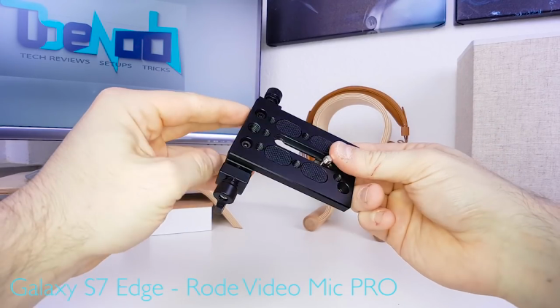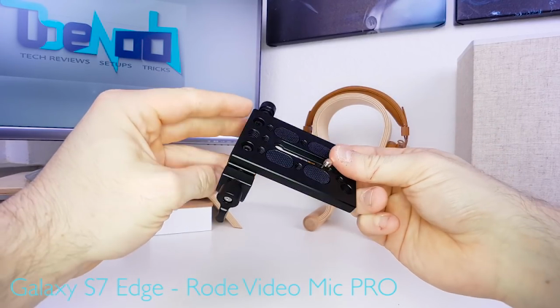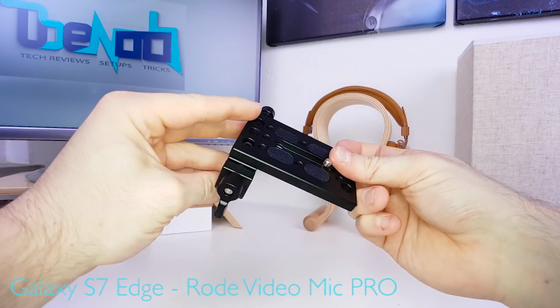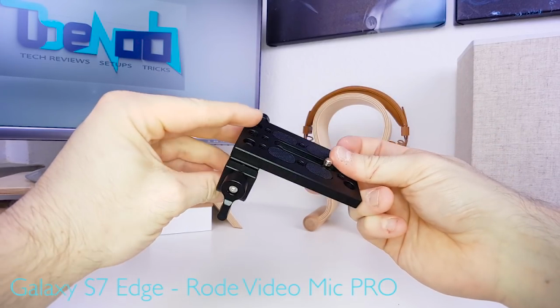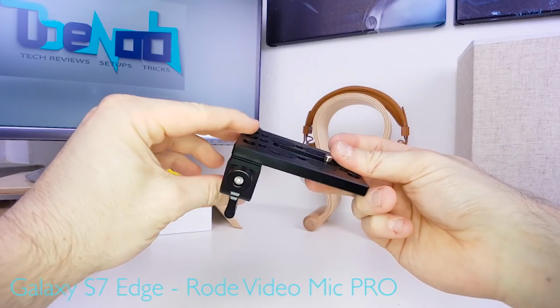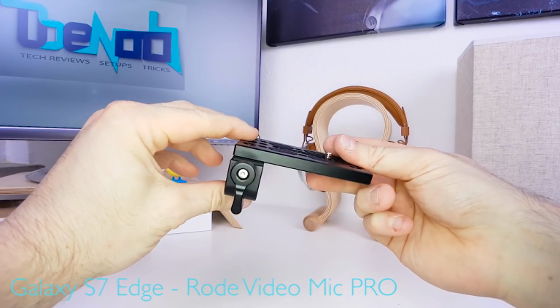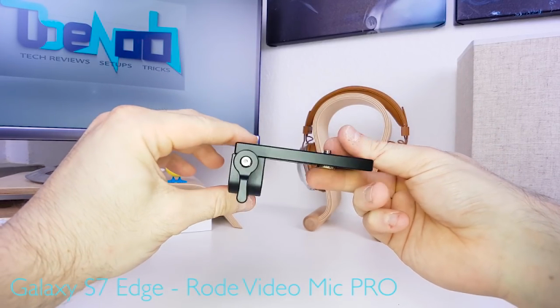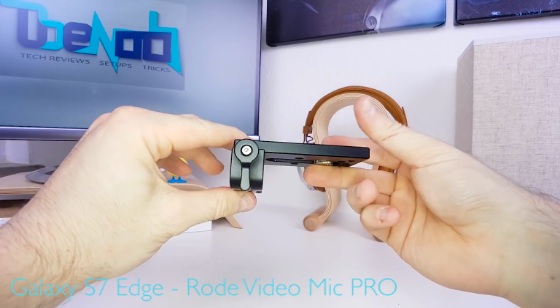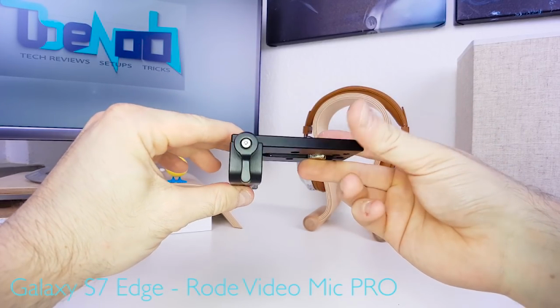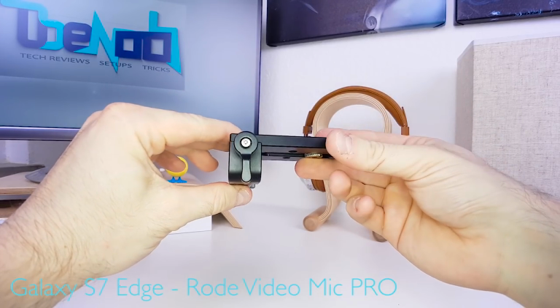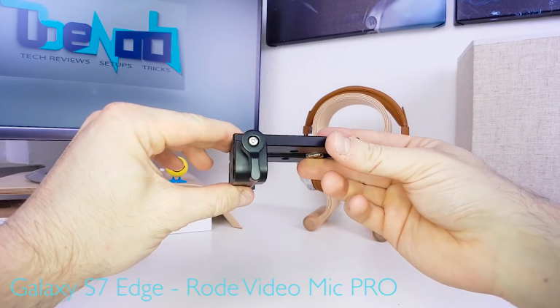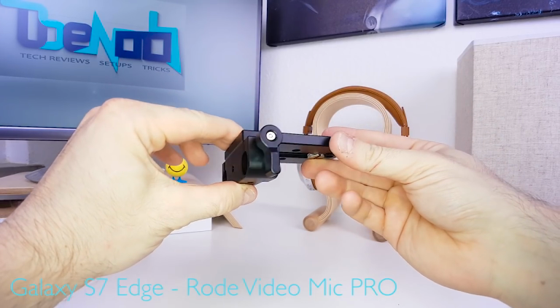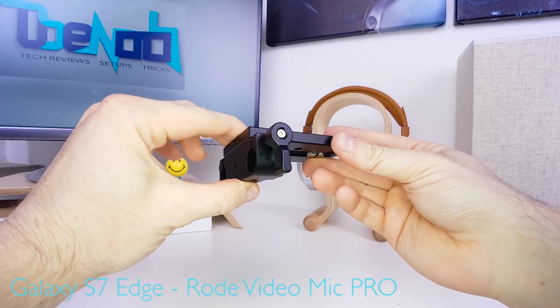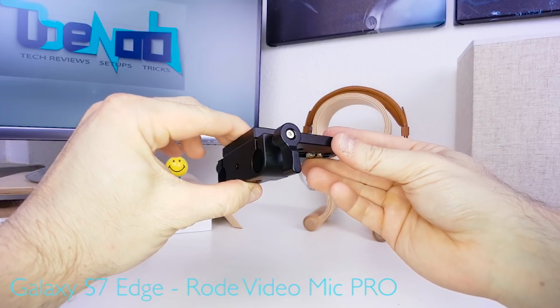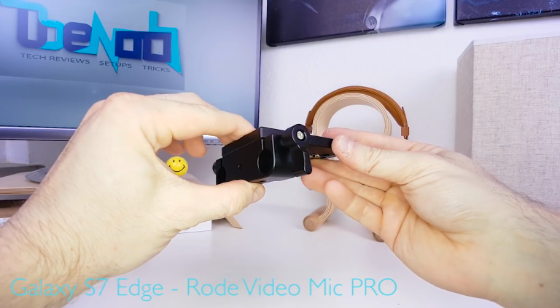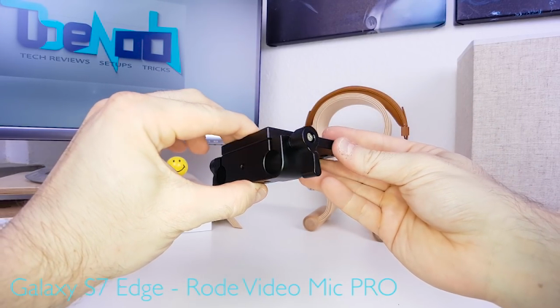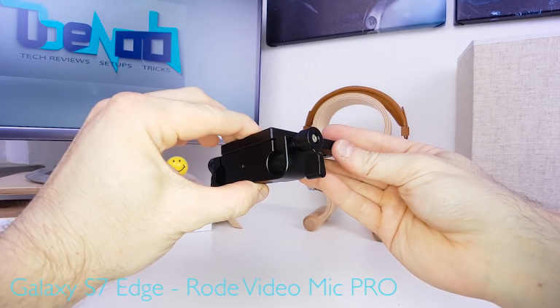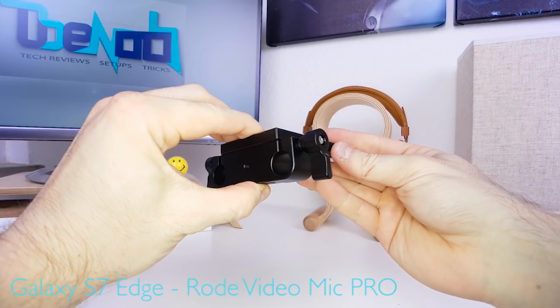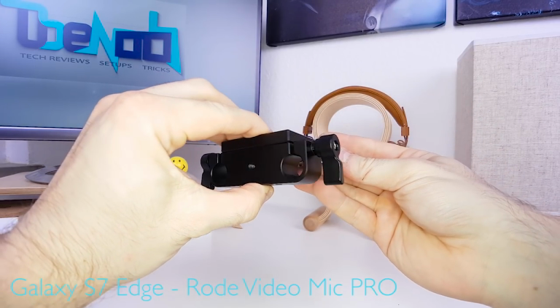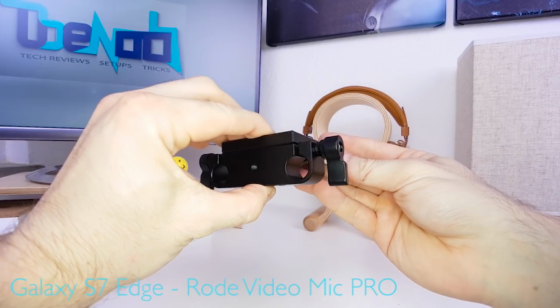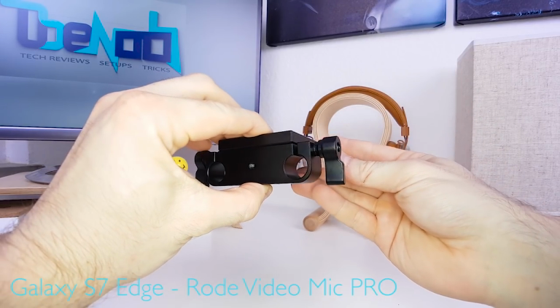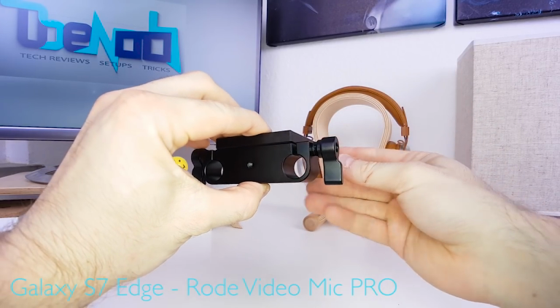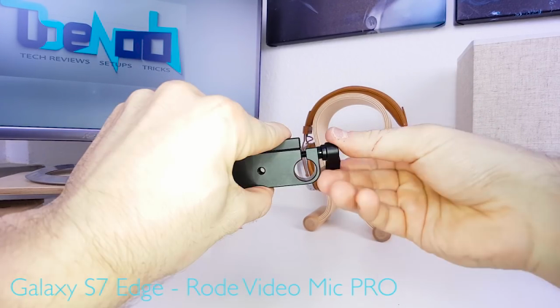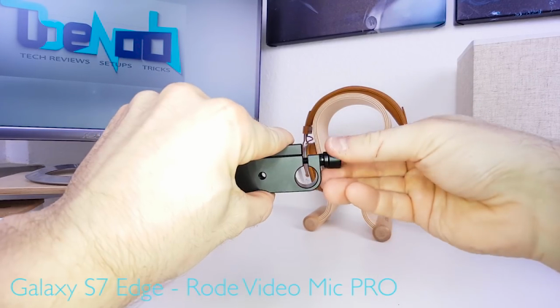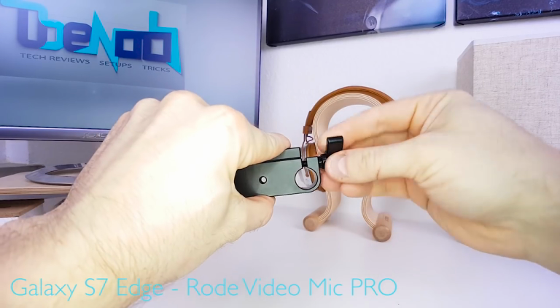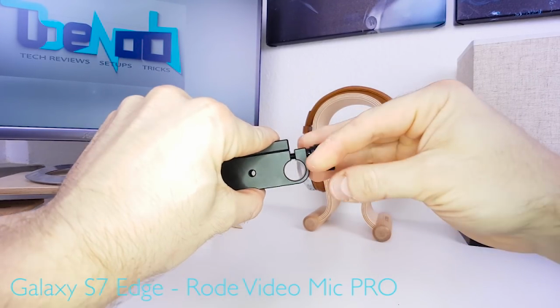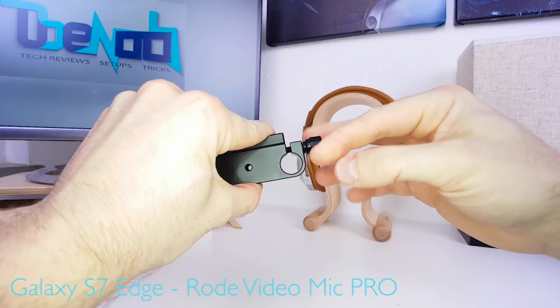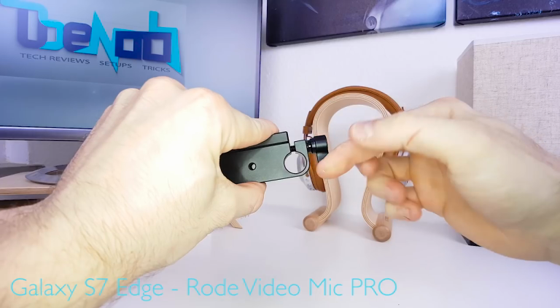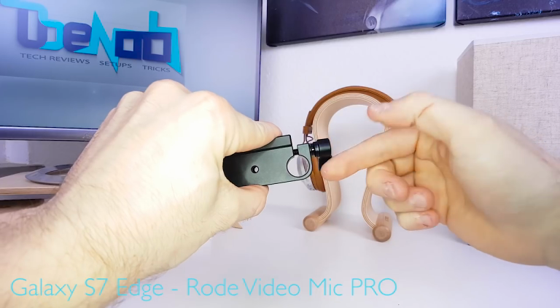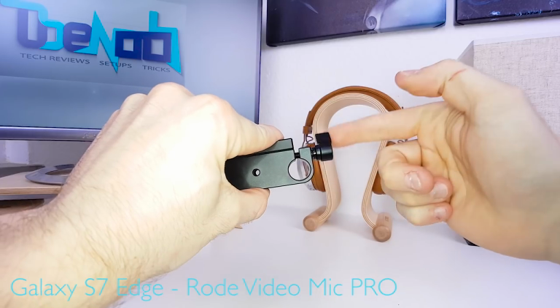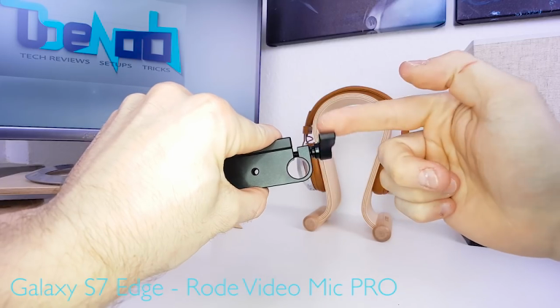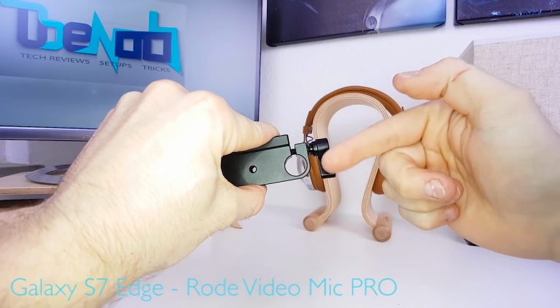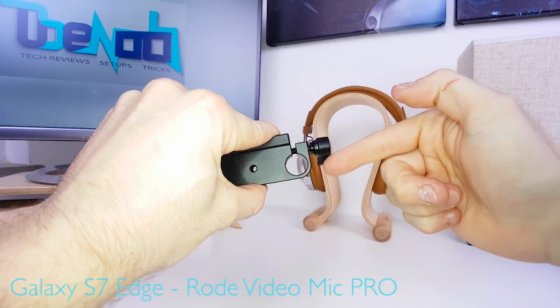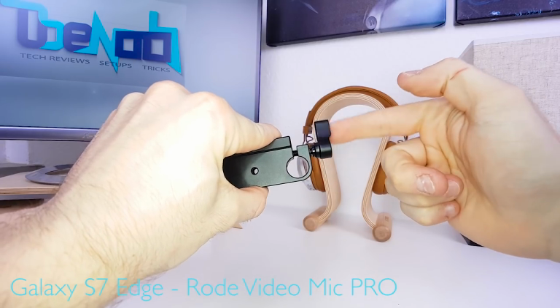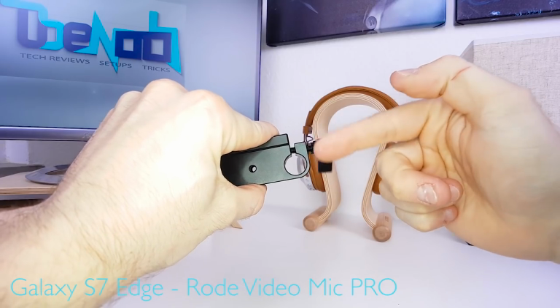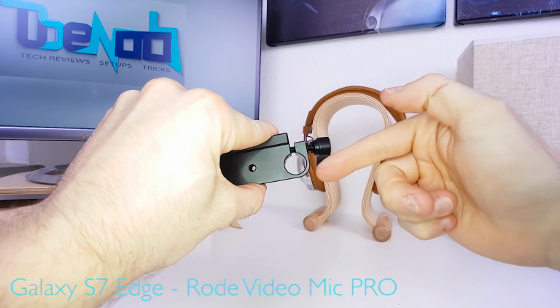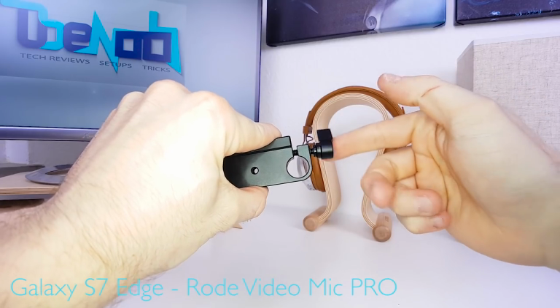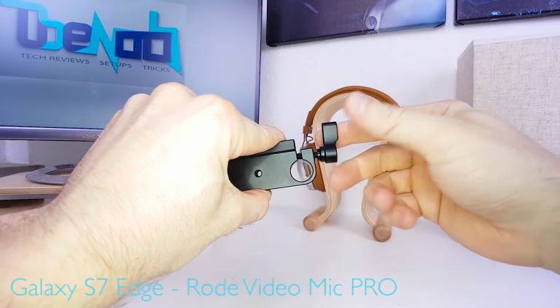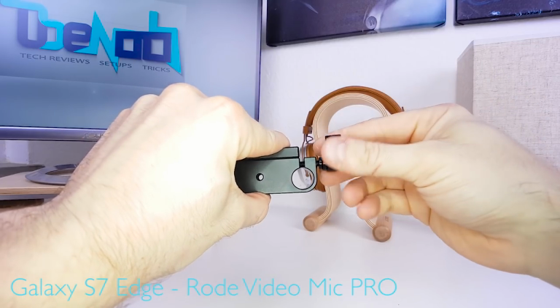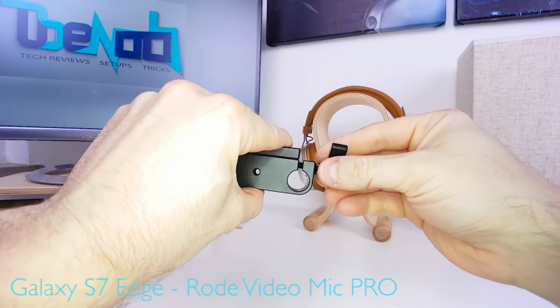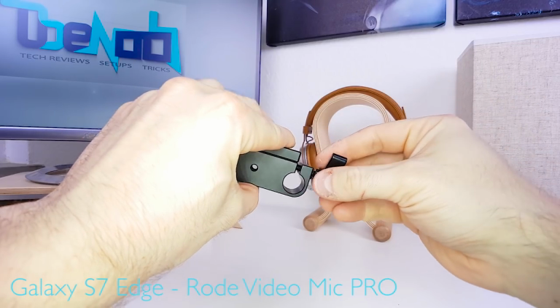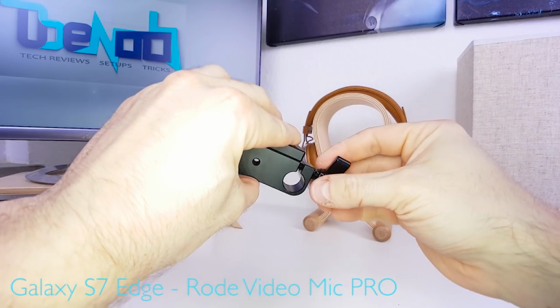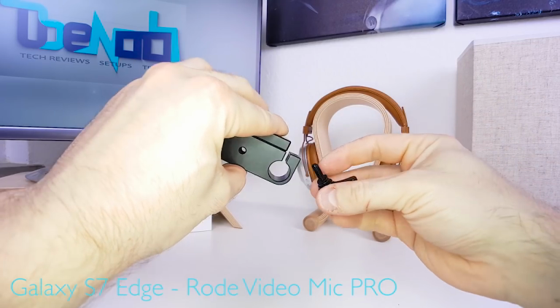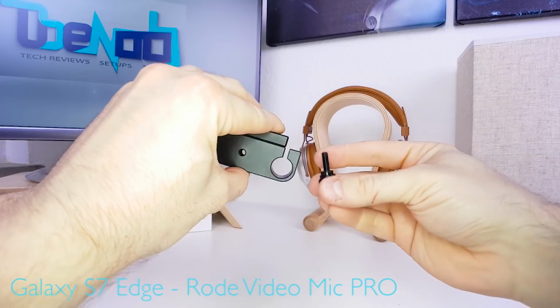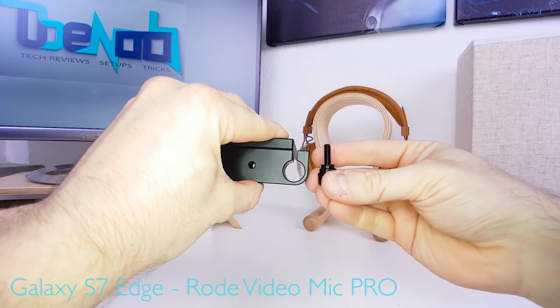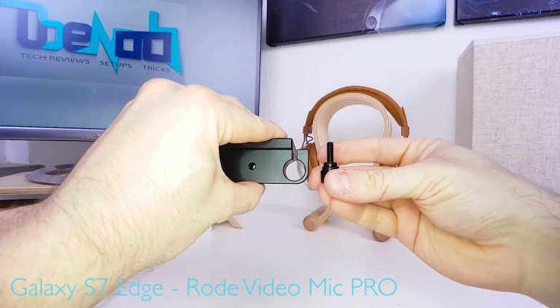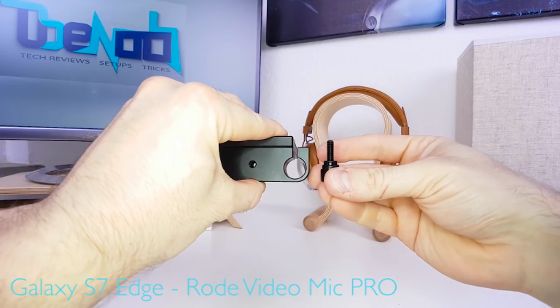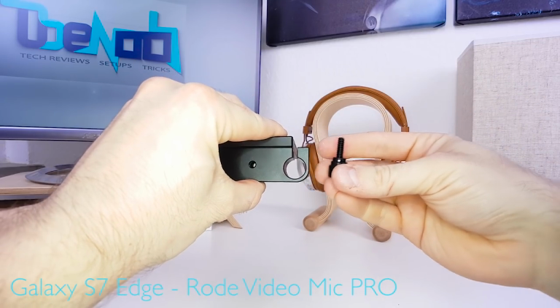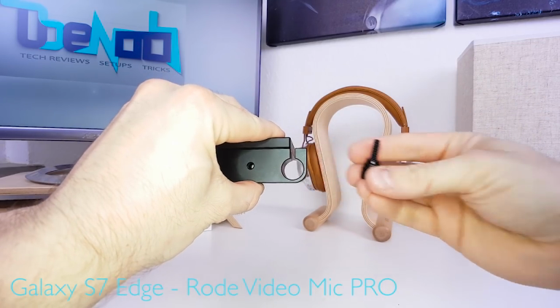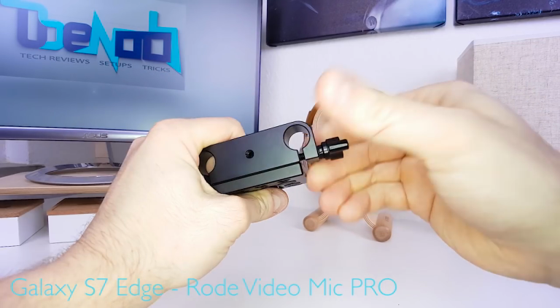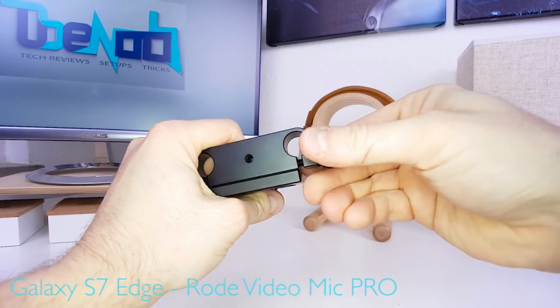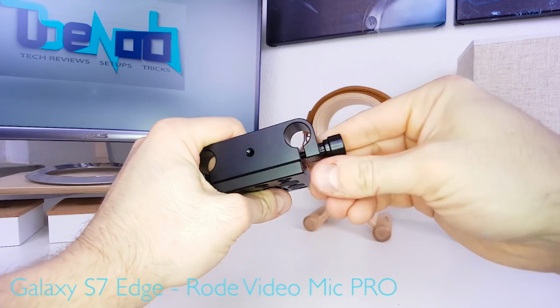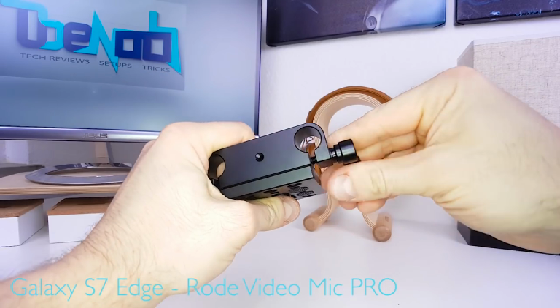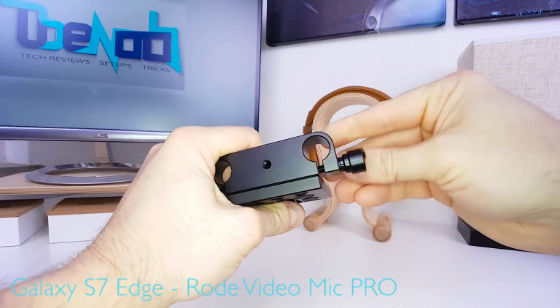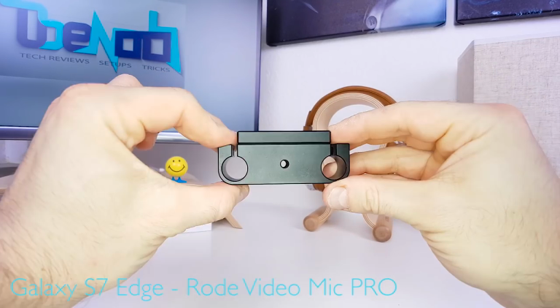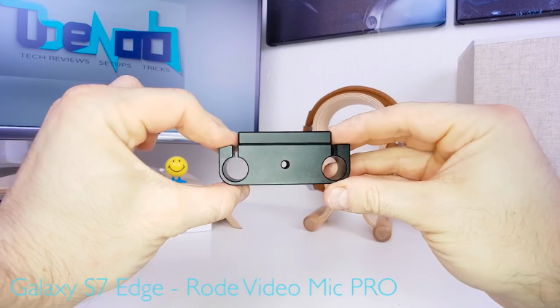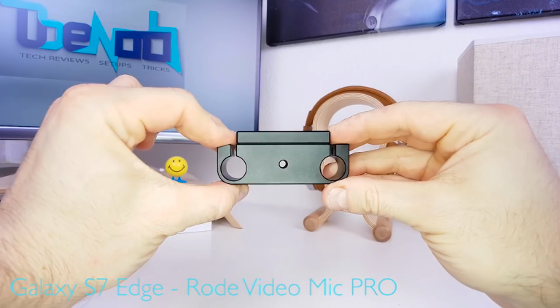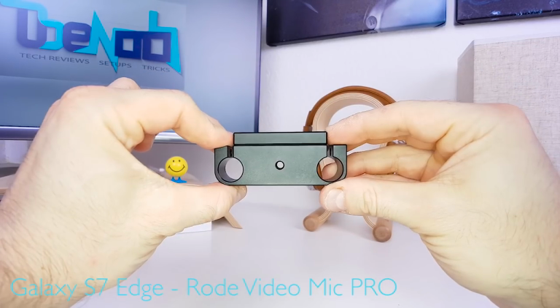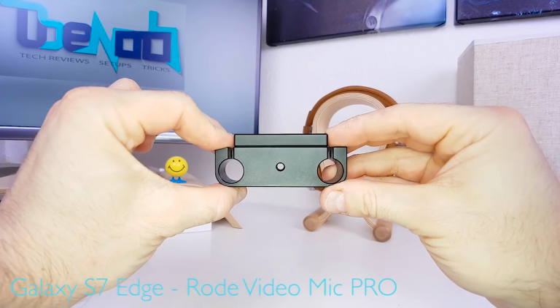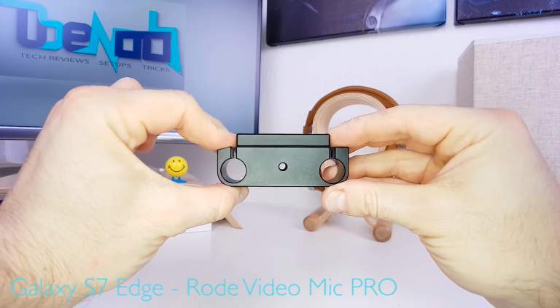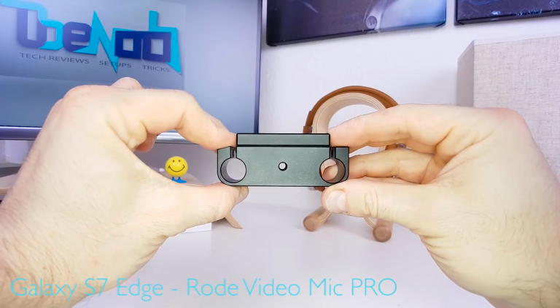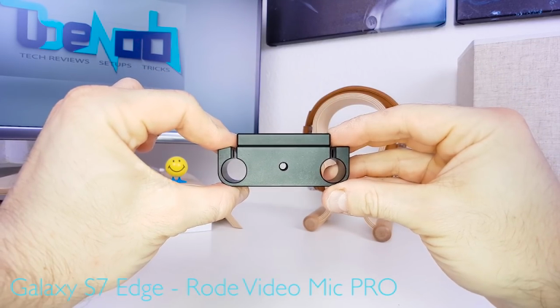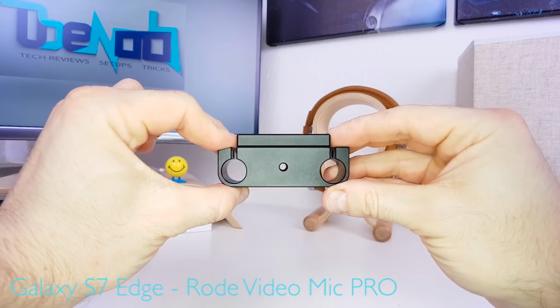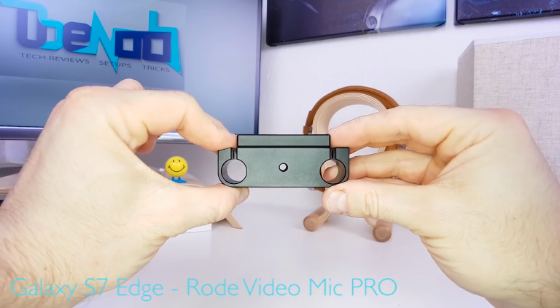This is the base plate with a 15 millimeter rail mount. These screws we don't need, so get rid of both of them — that's what we want.